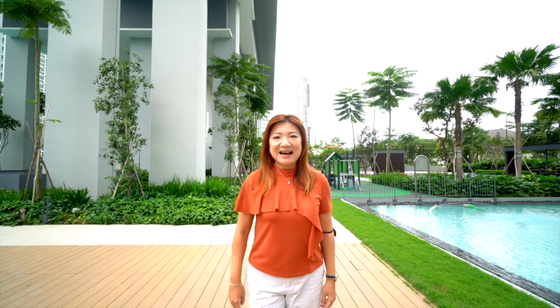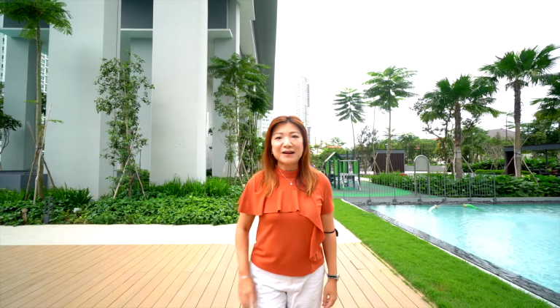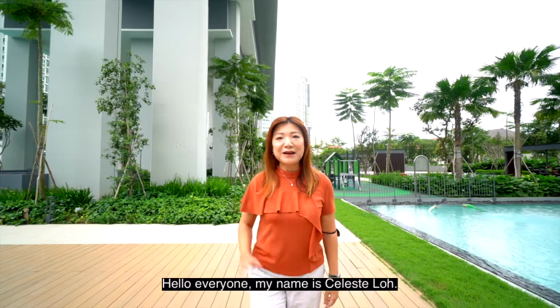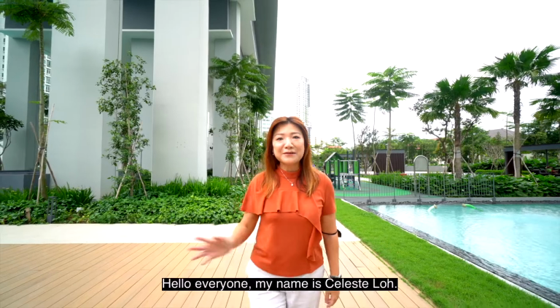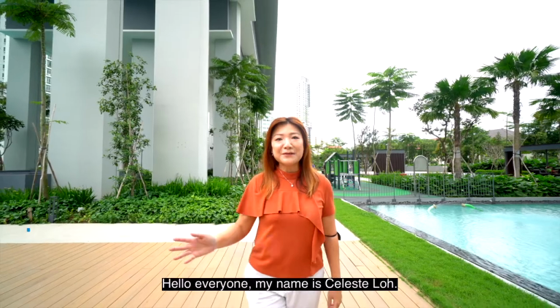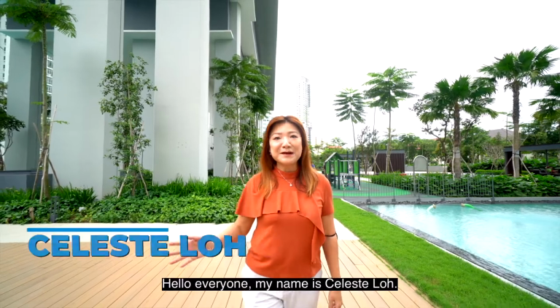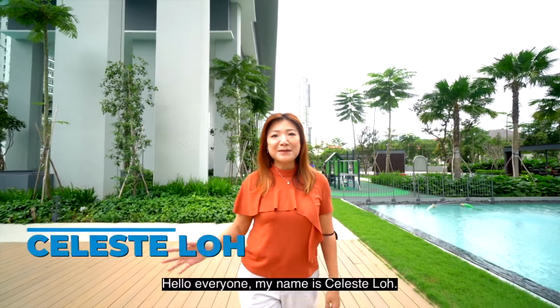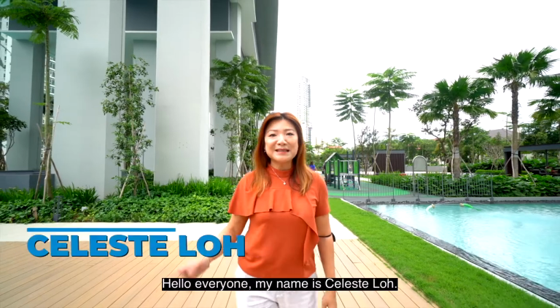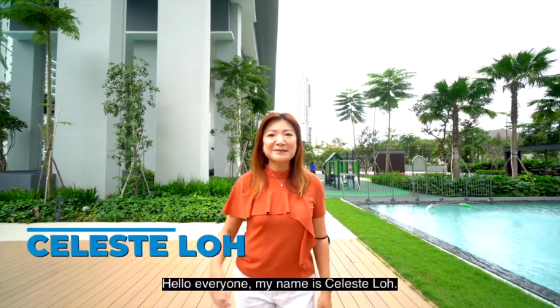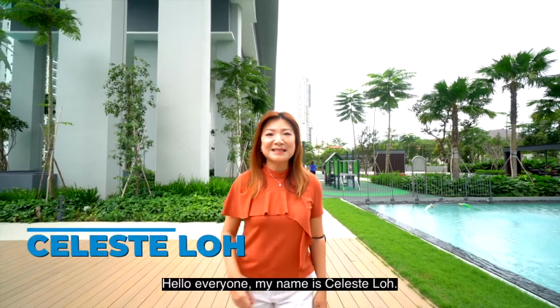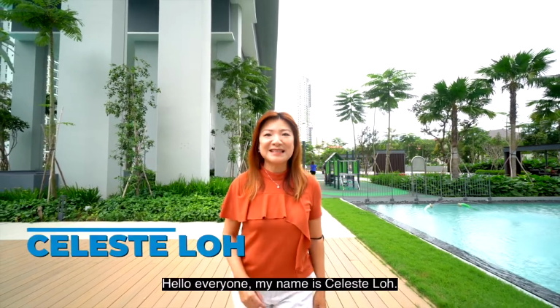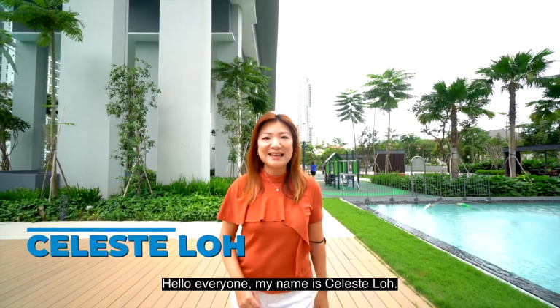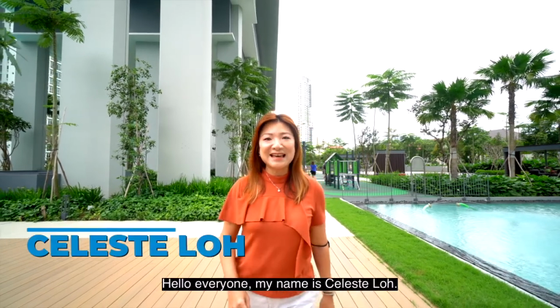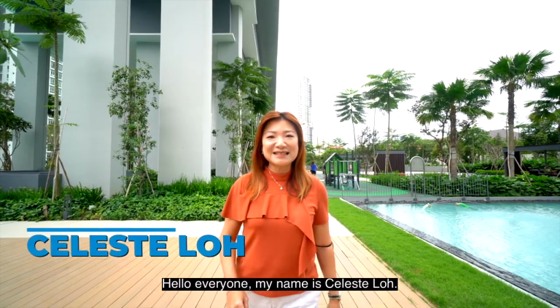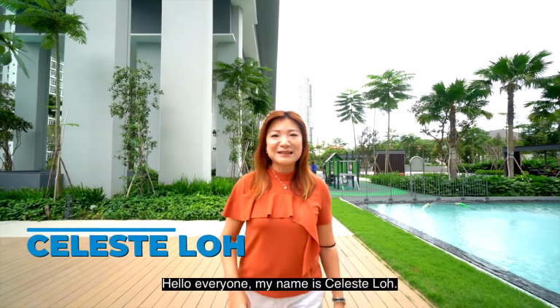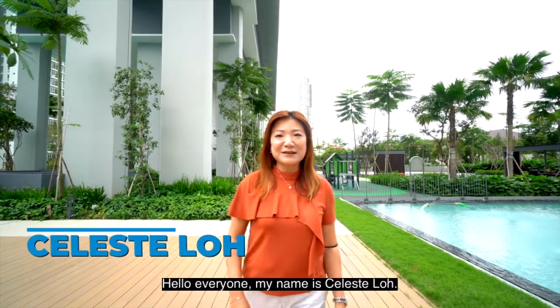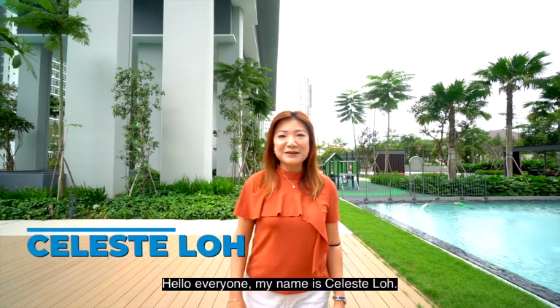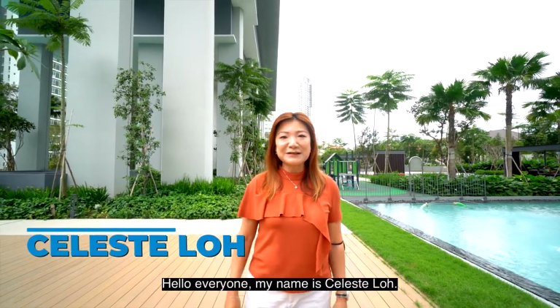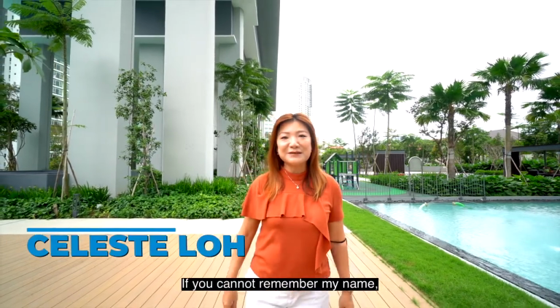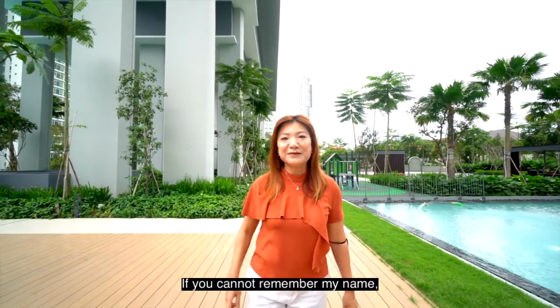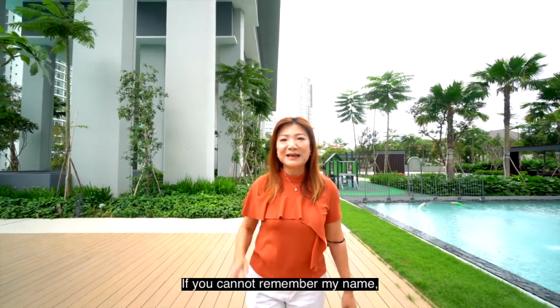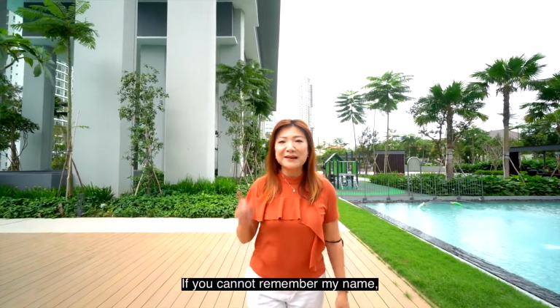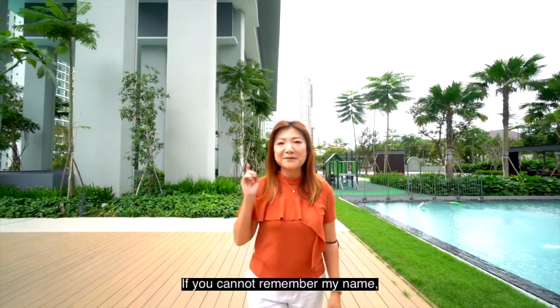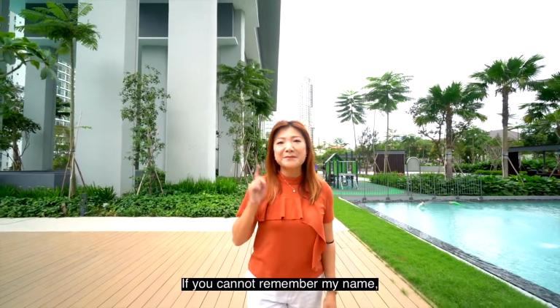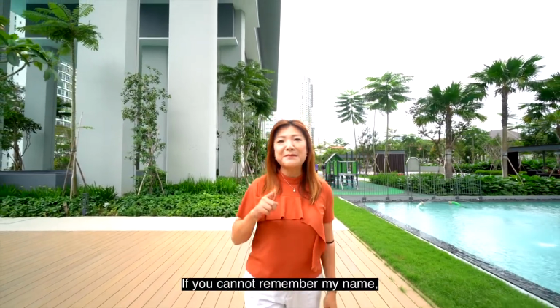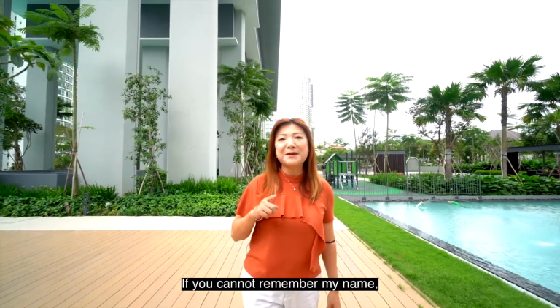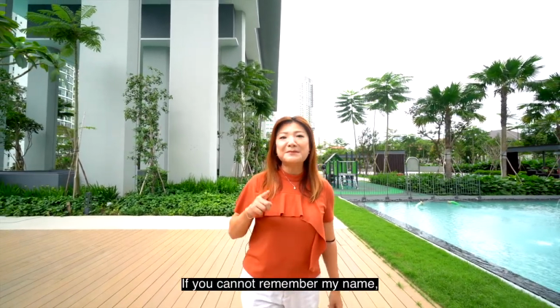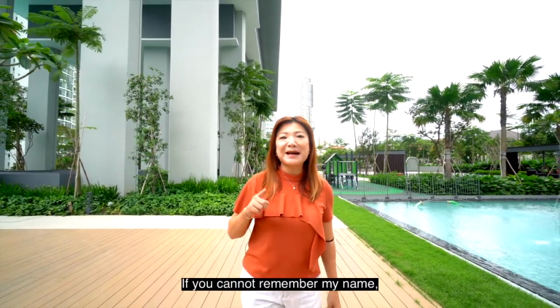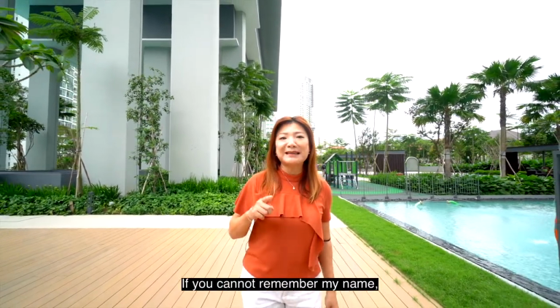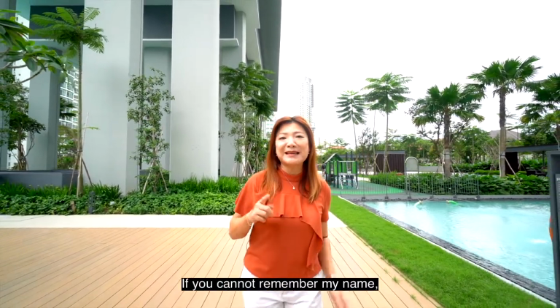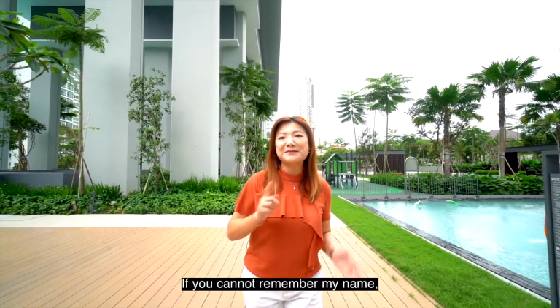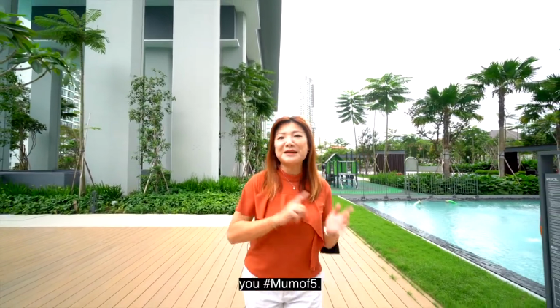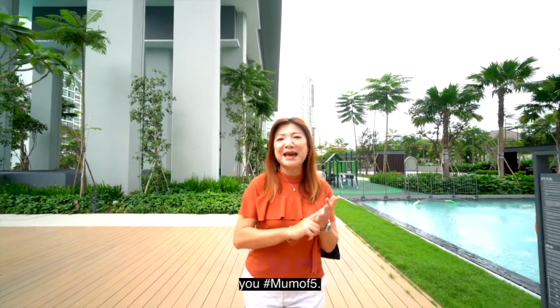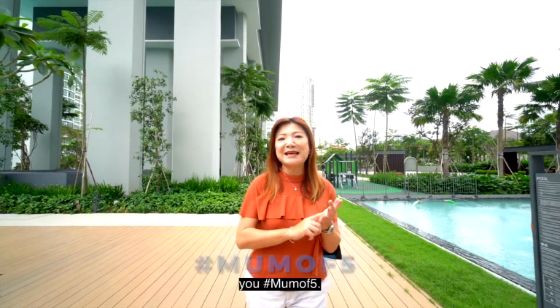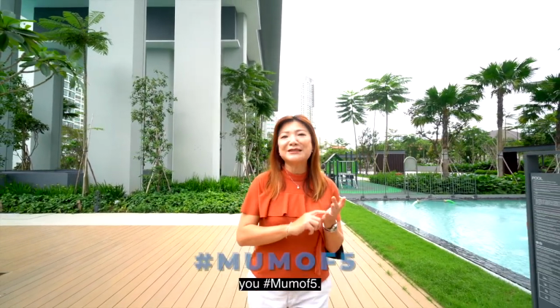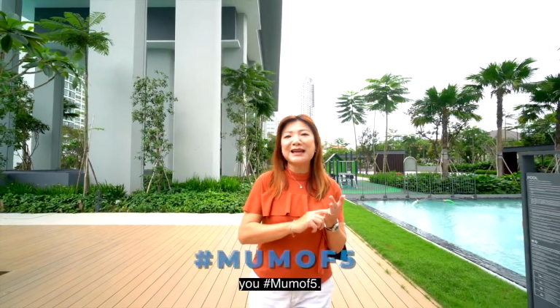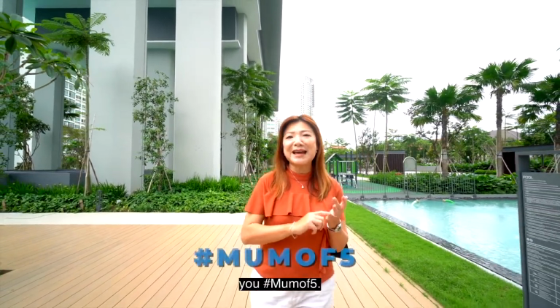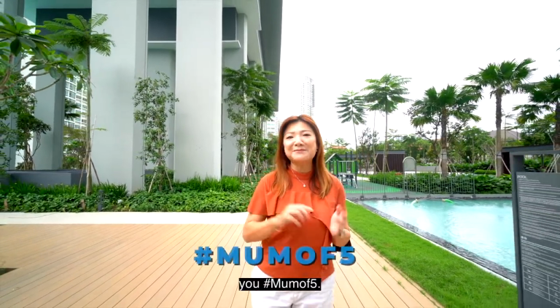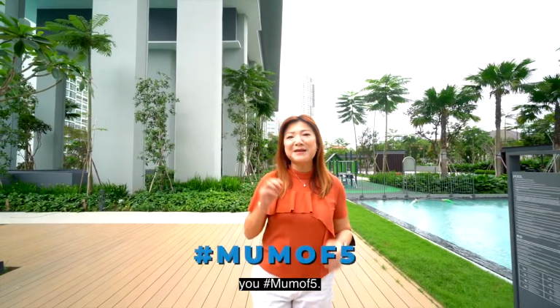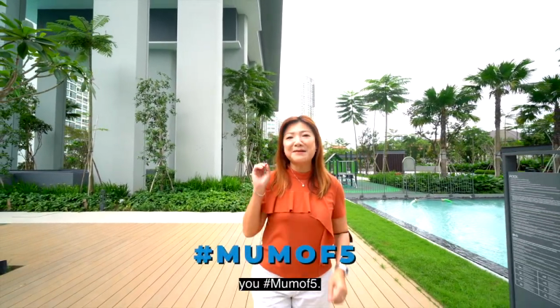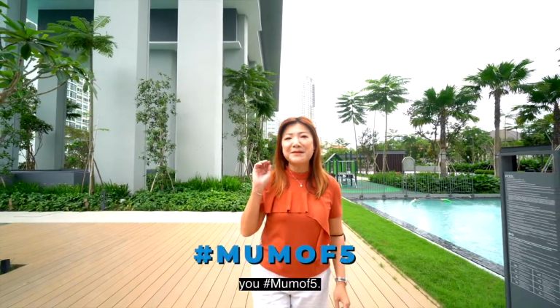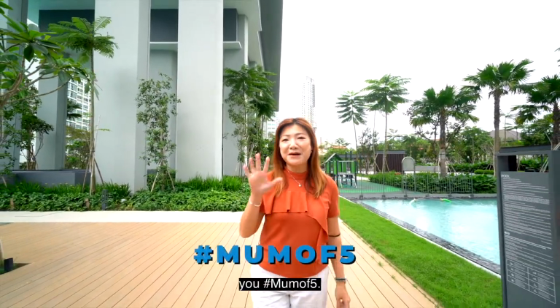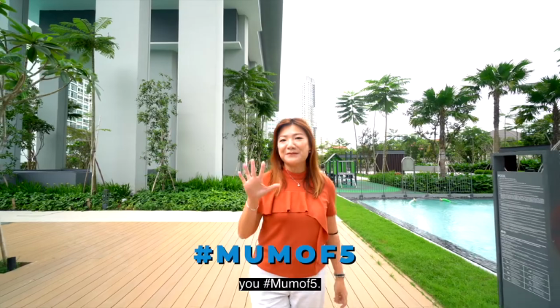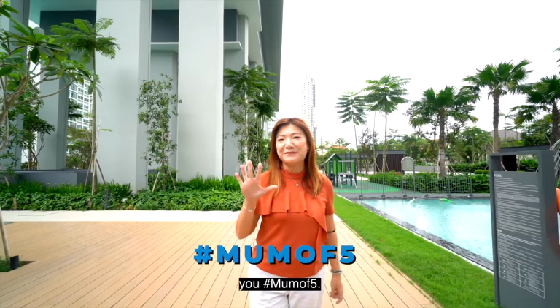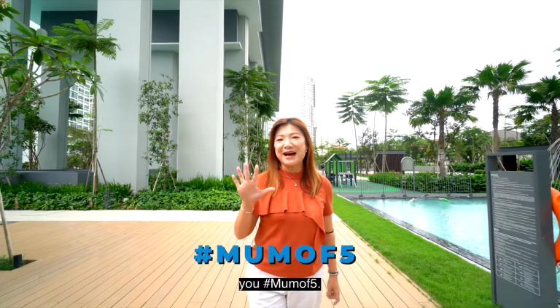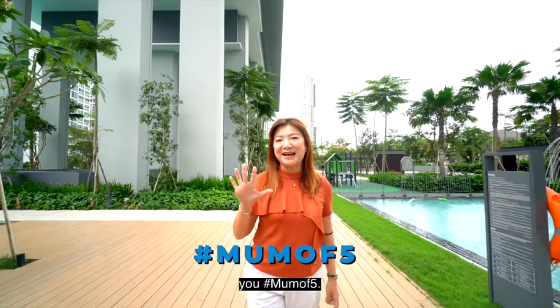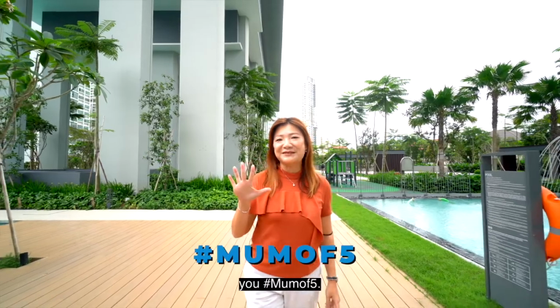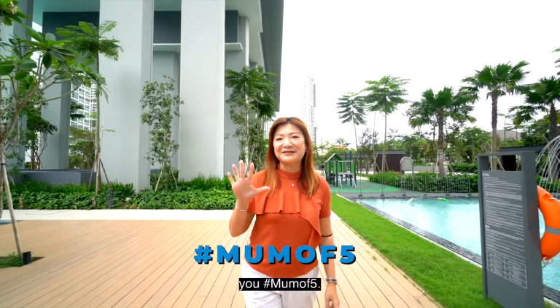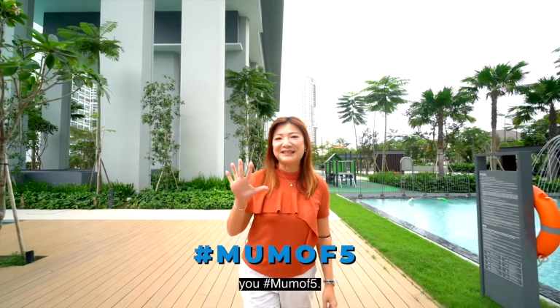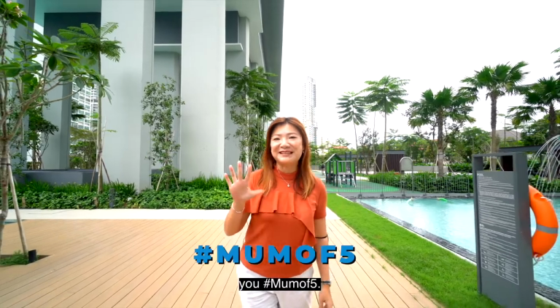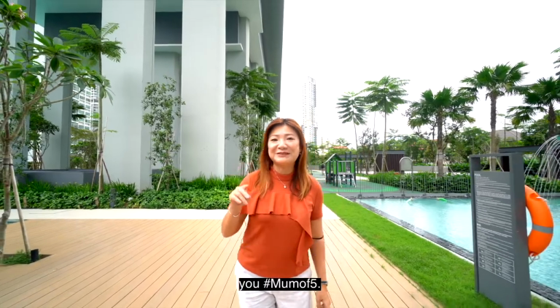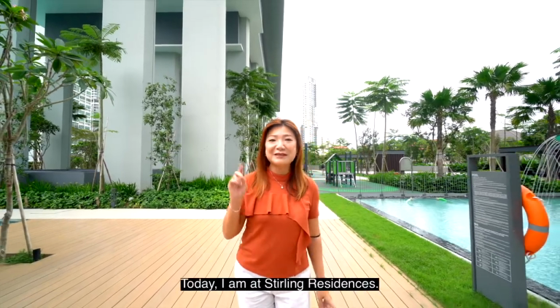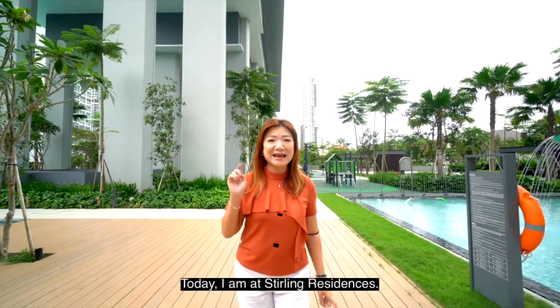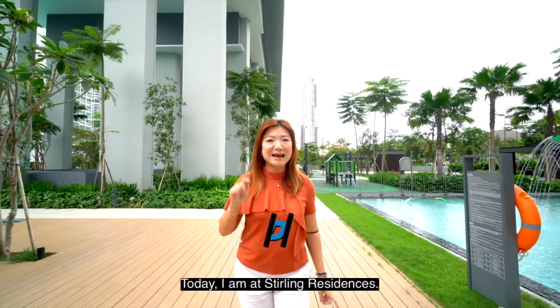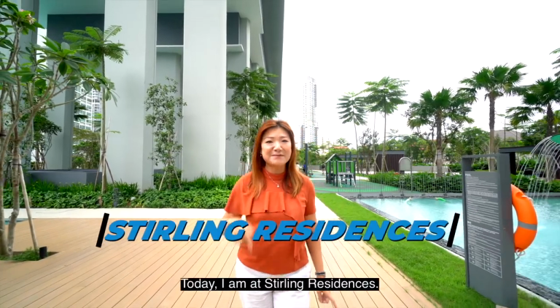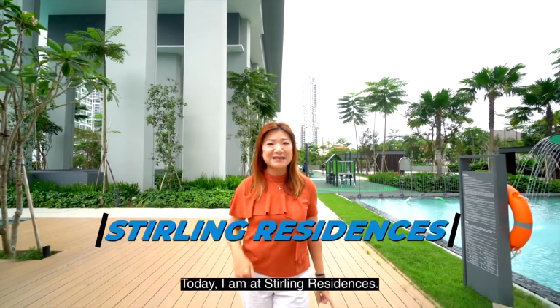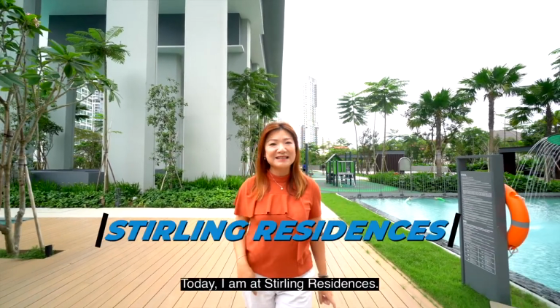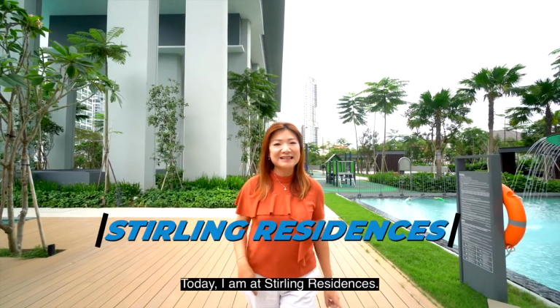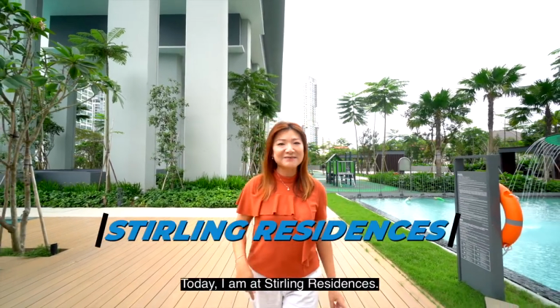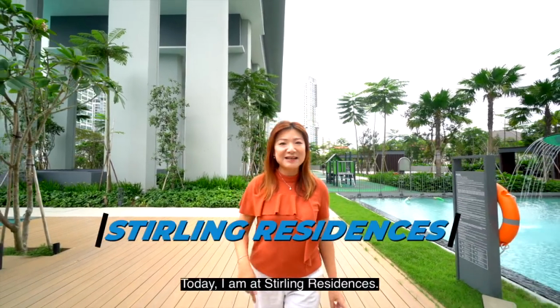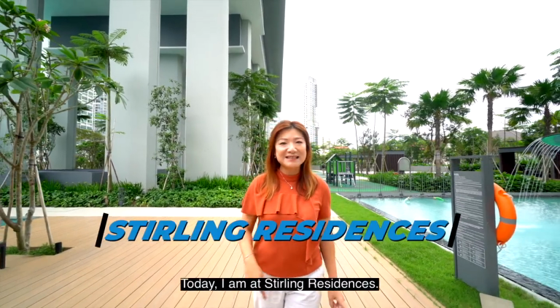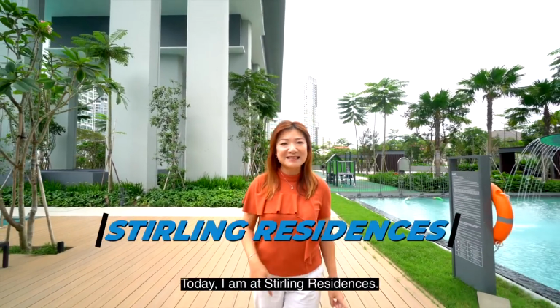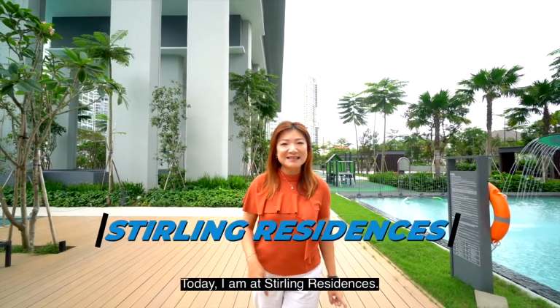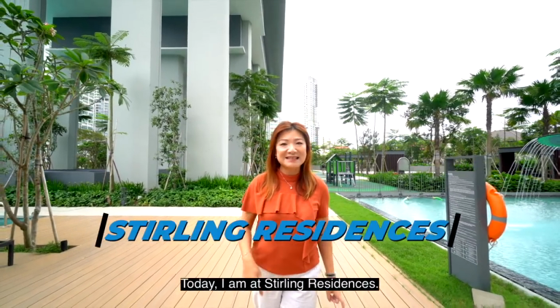Hello everyone! My name is Celeste Lowe. If you cannot remember my name, hashtag mom of five. Today I'm at Sterling Residences.